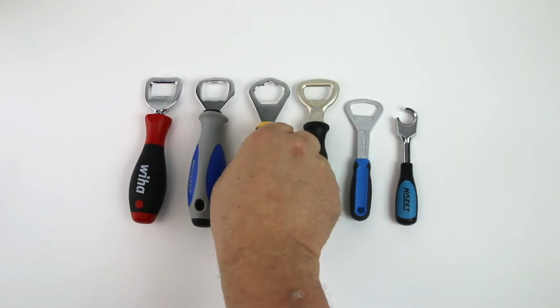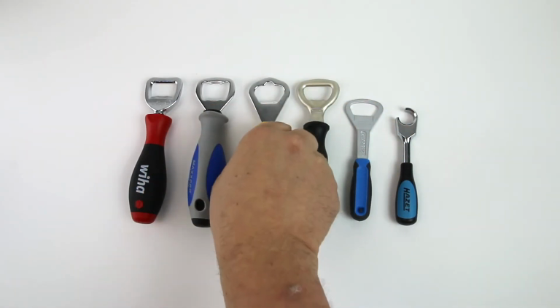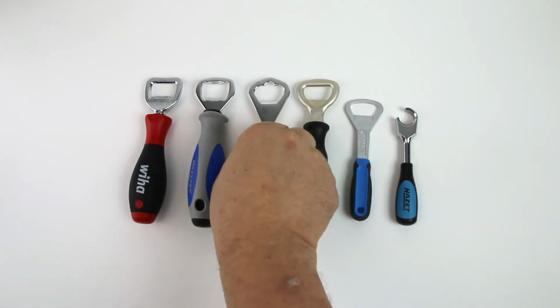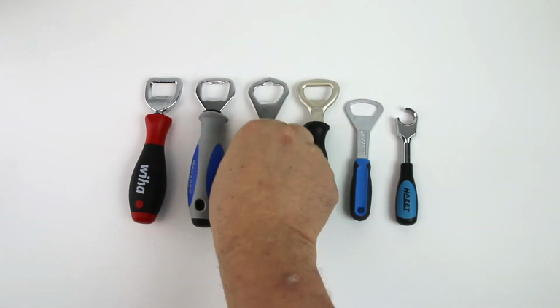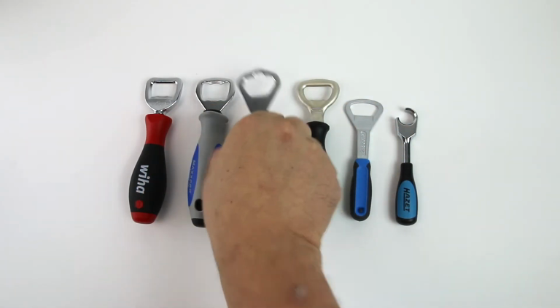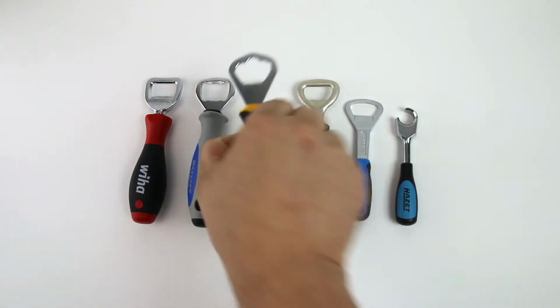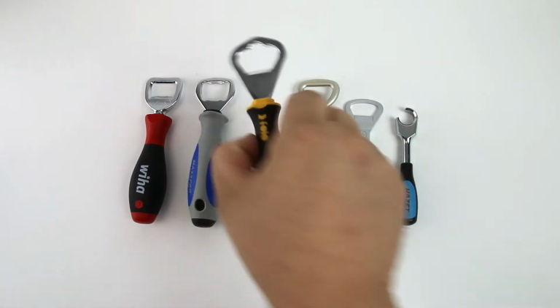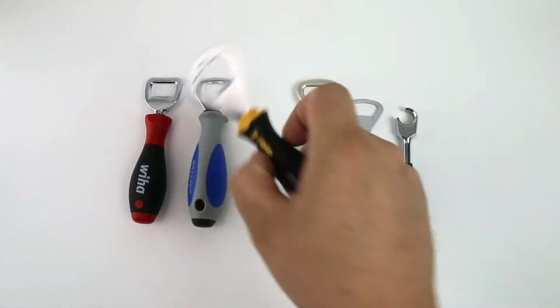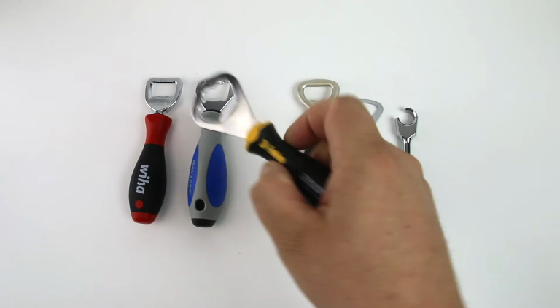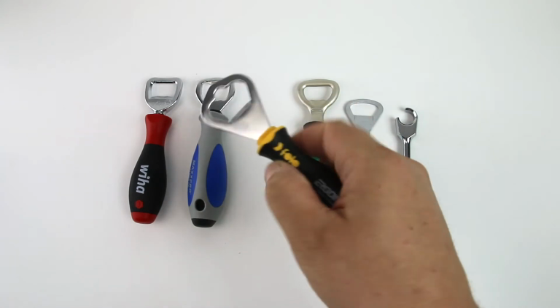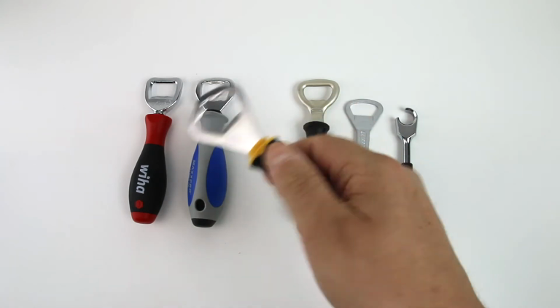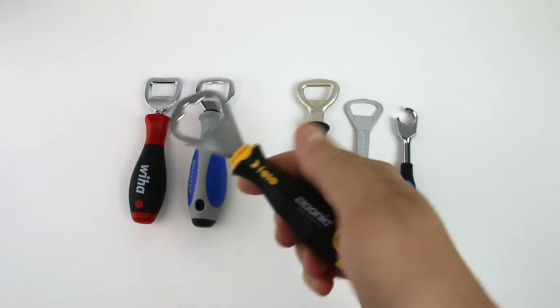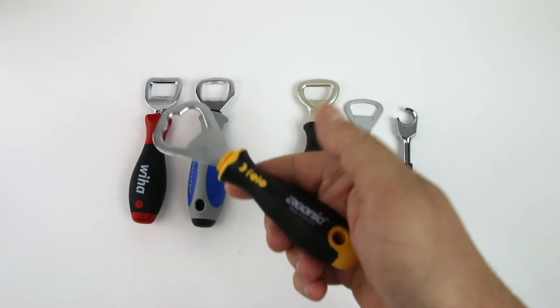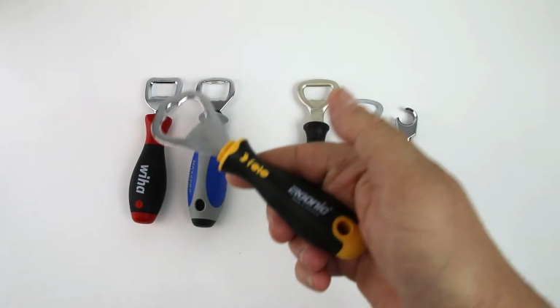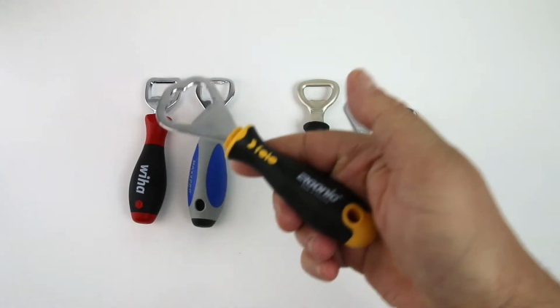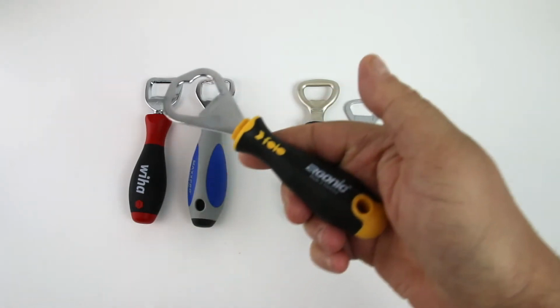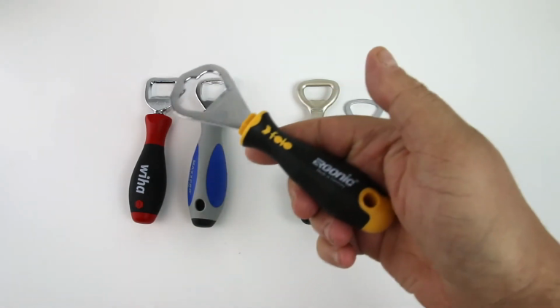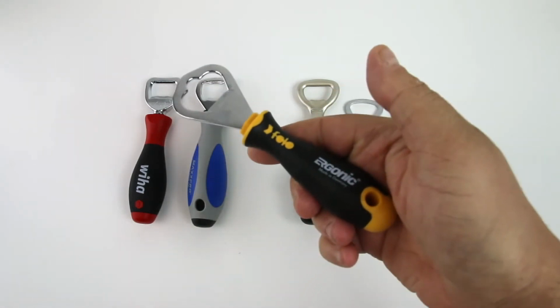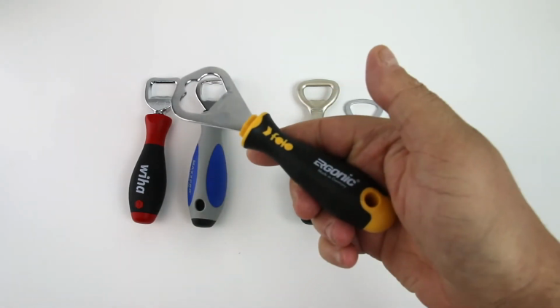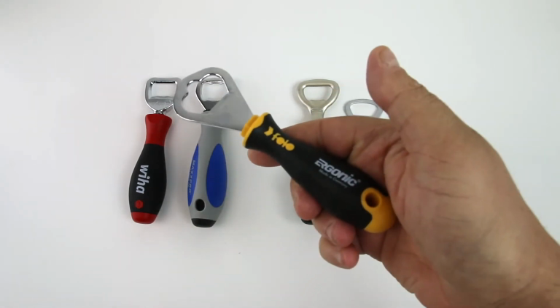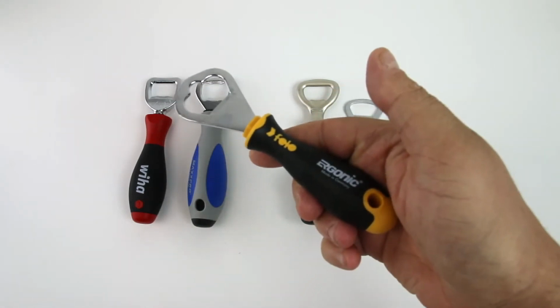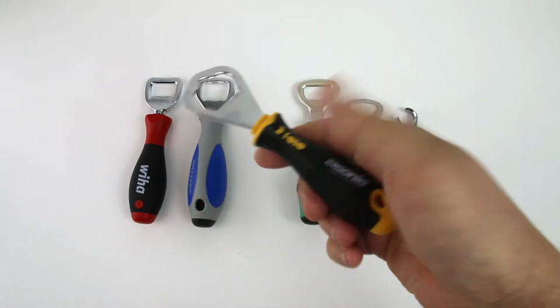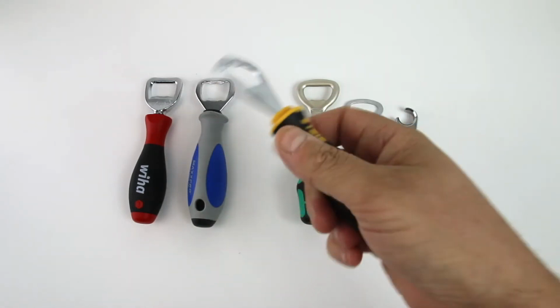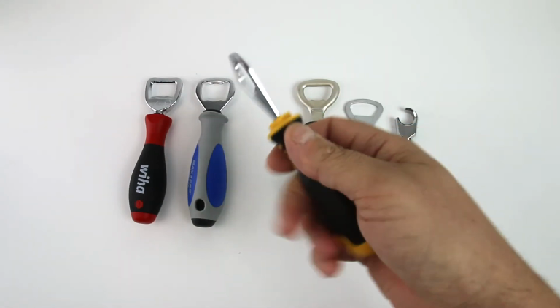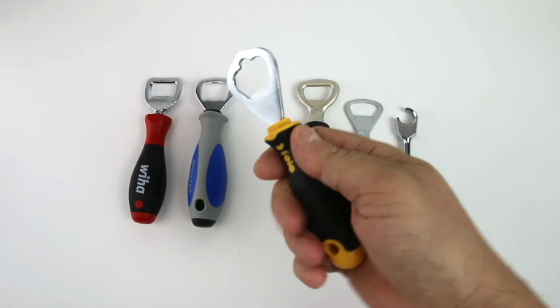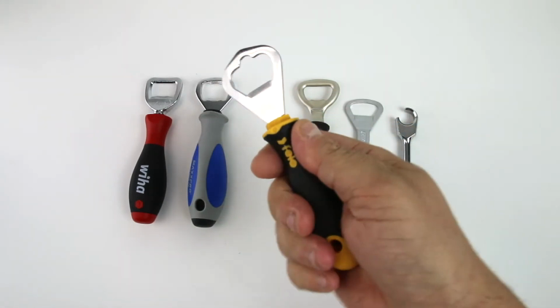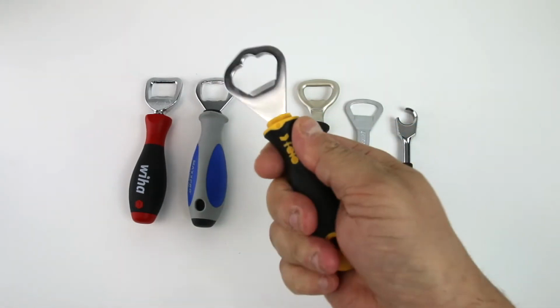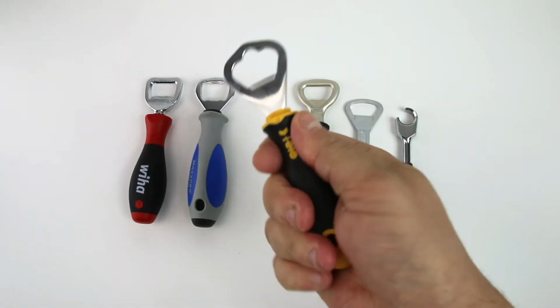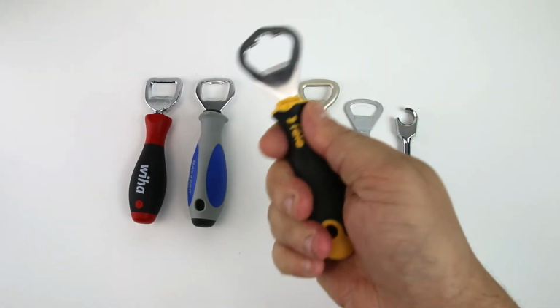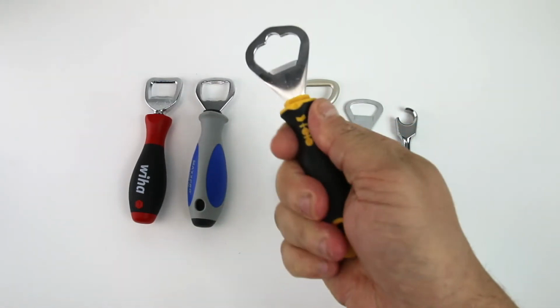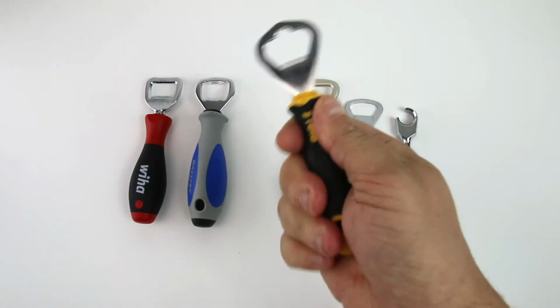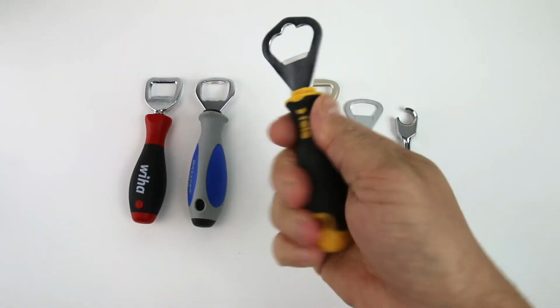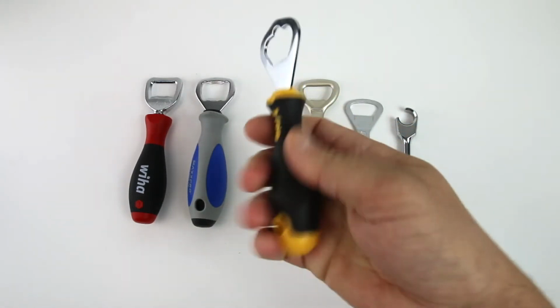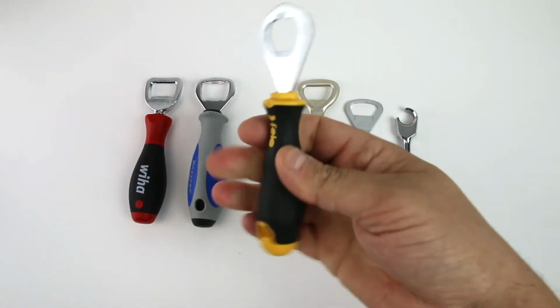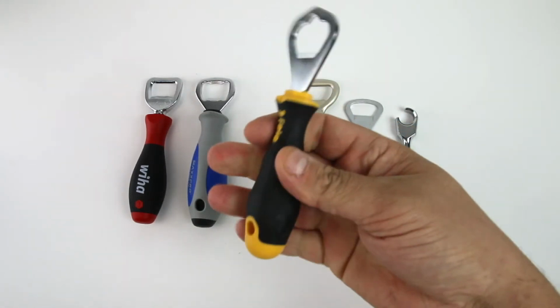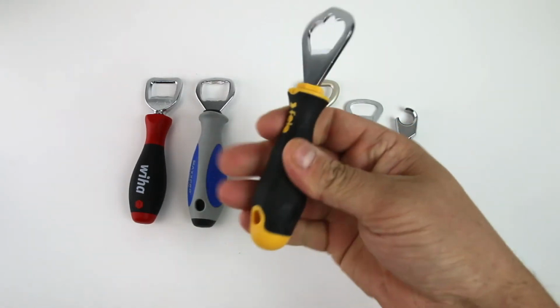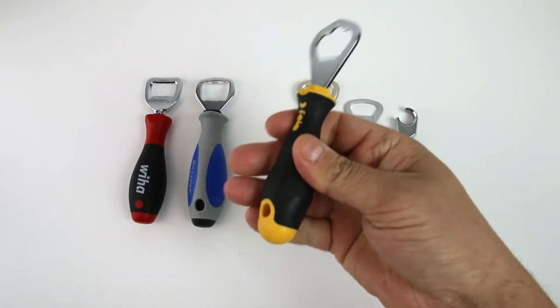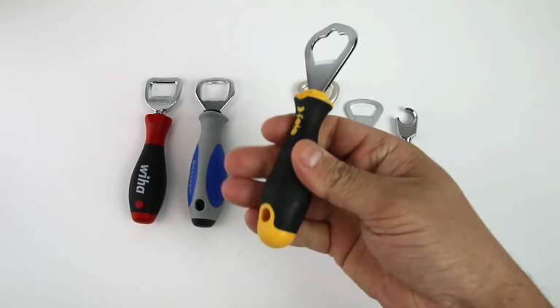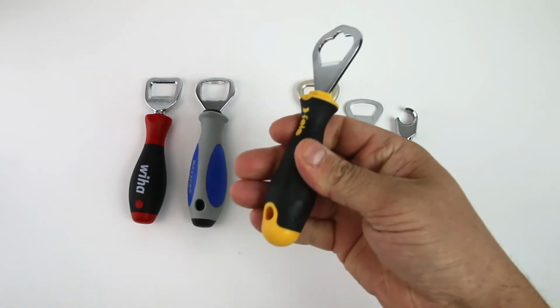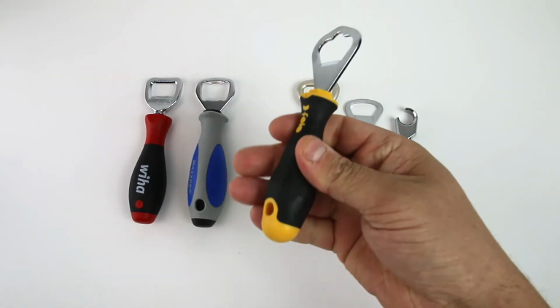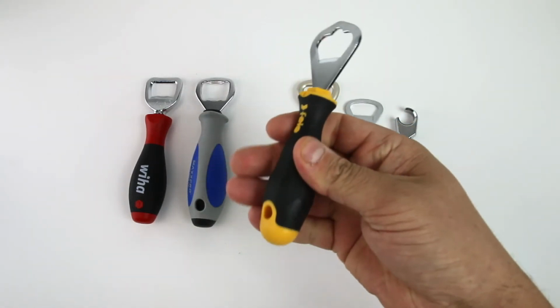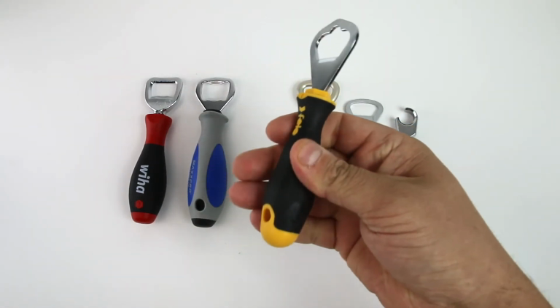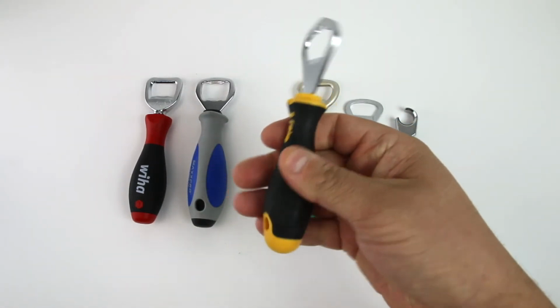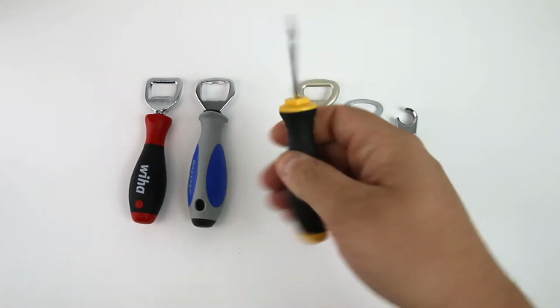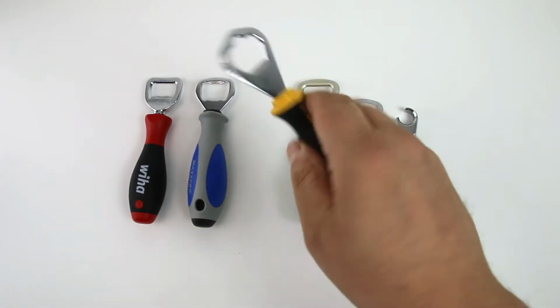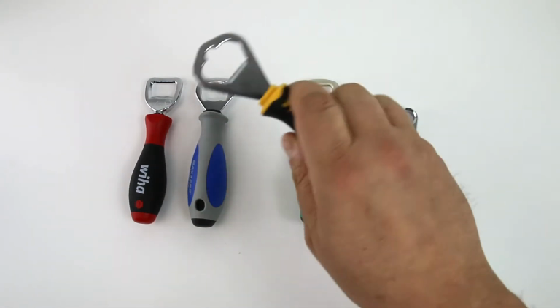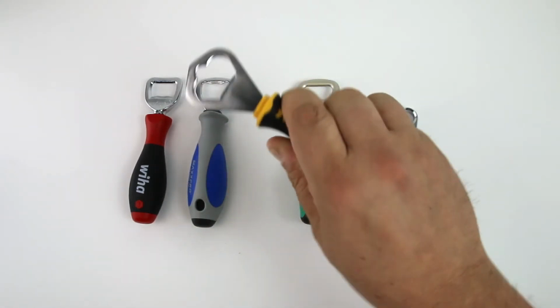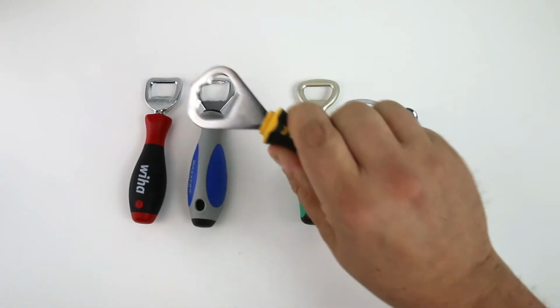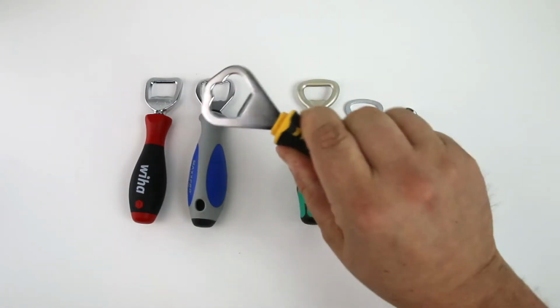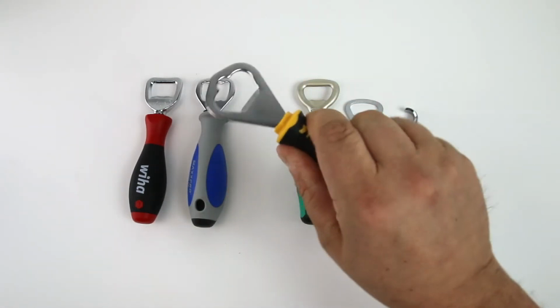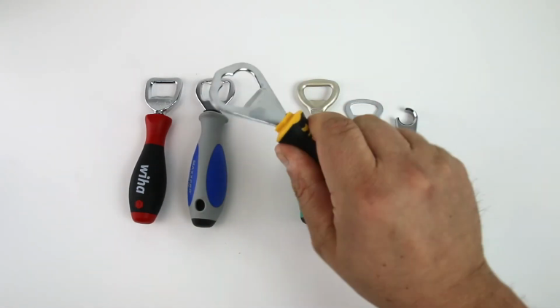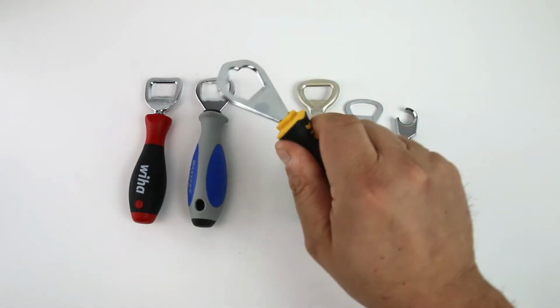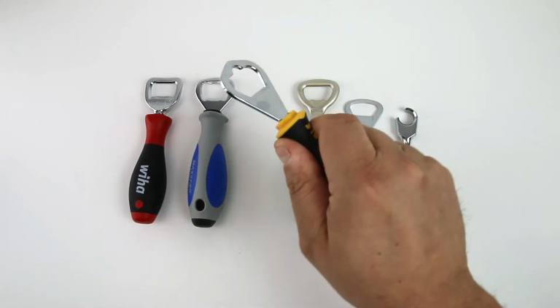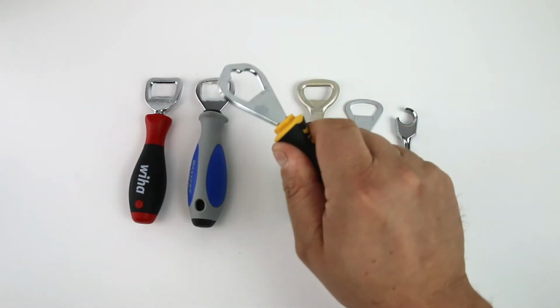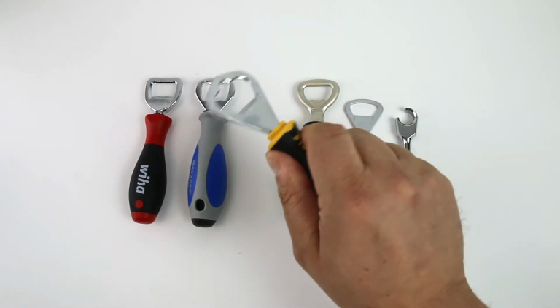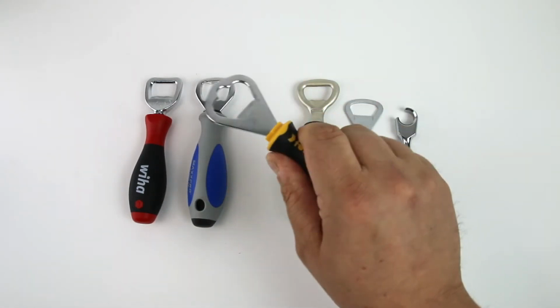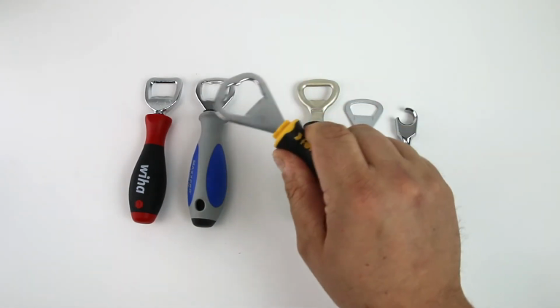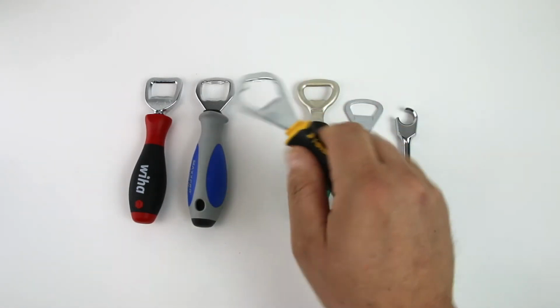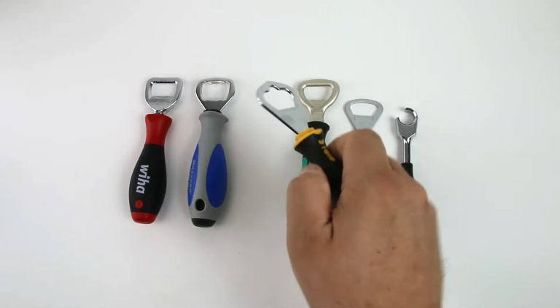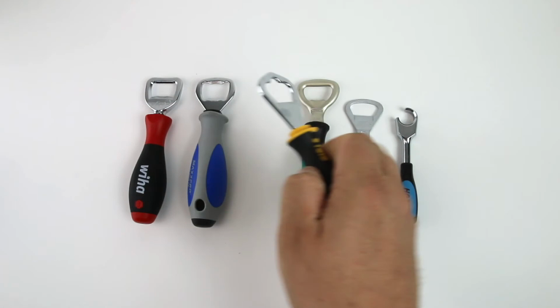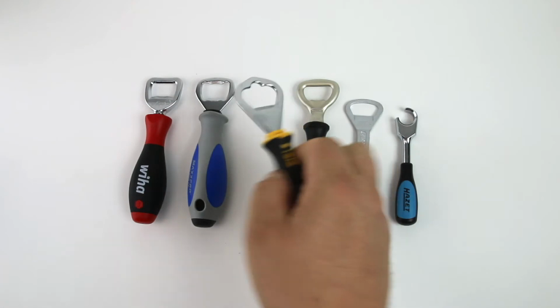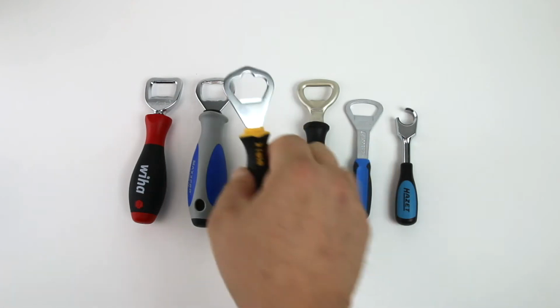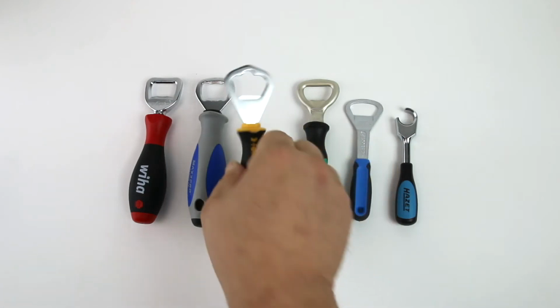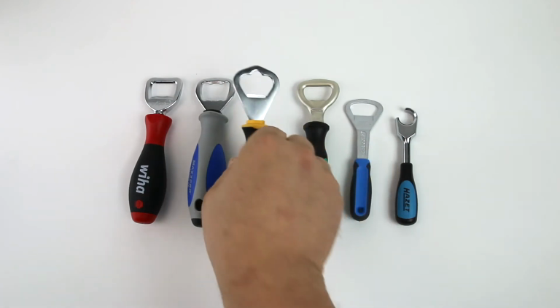FILO is their ergonomic handle. They say it adapts to any hand. It's kind of squishy, but feels really nice.